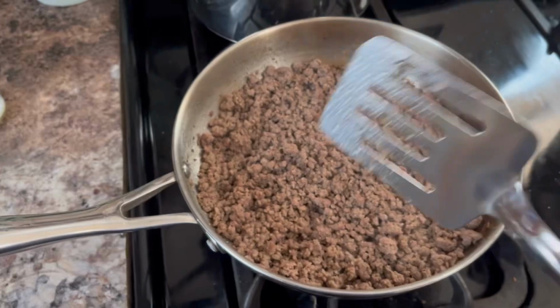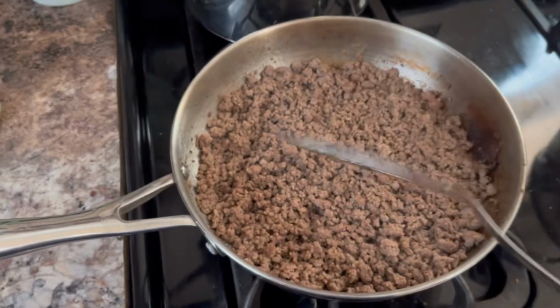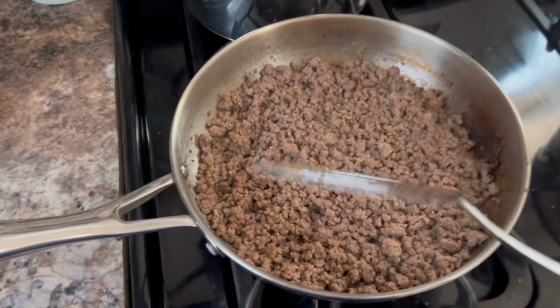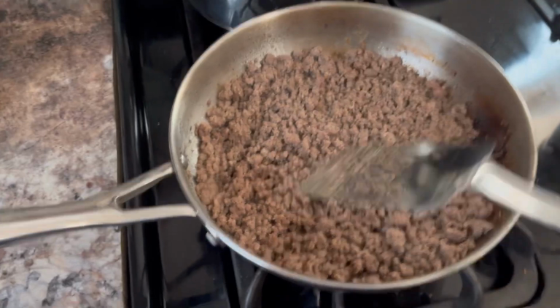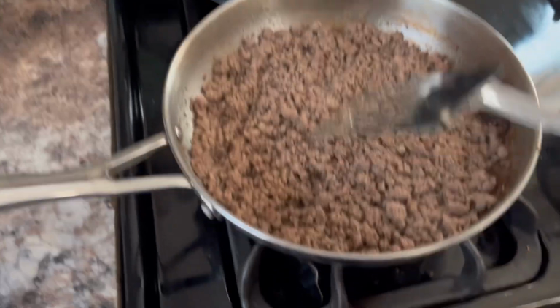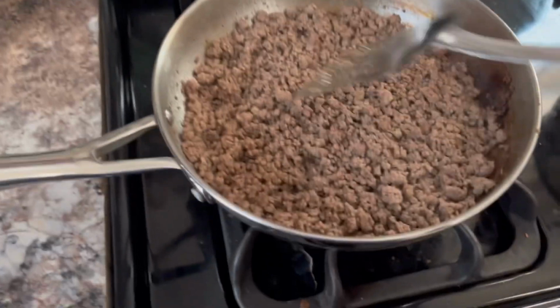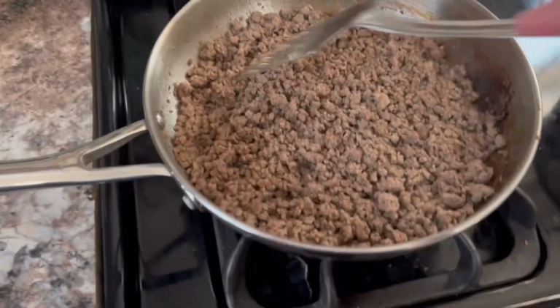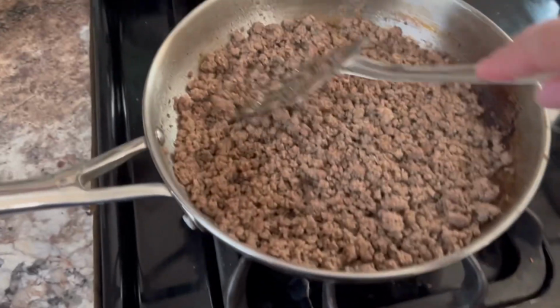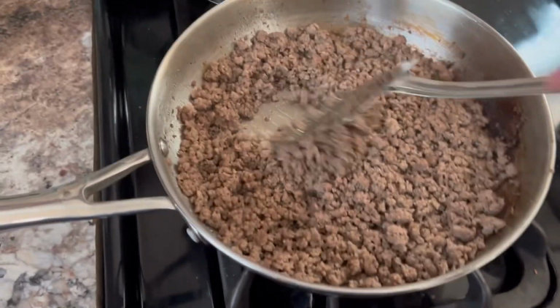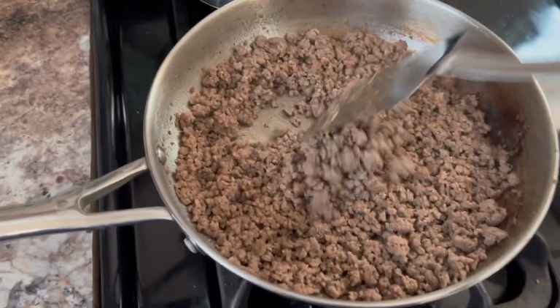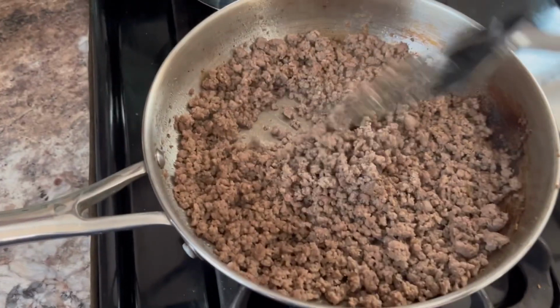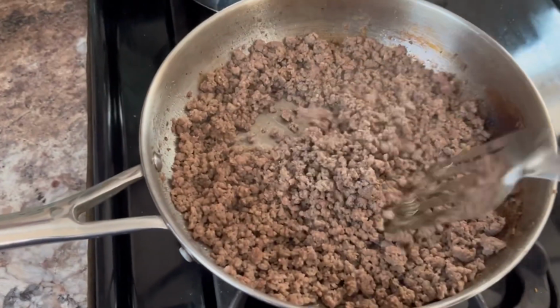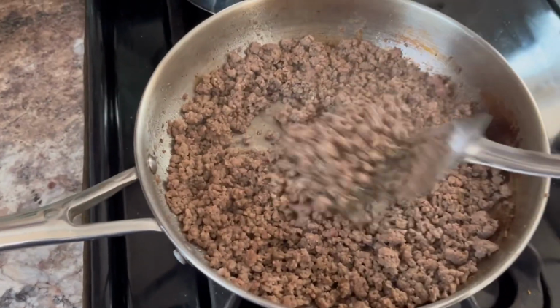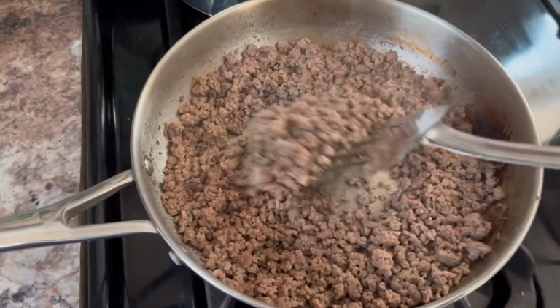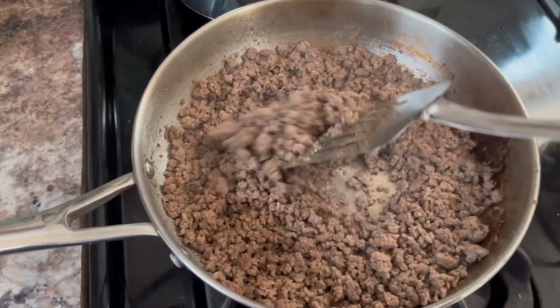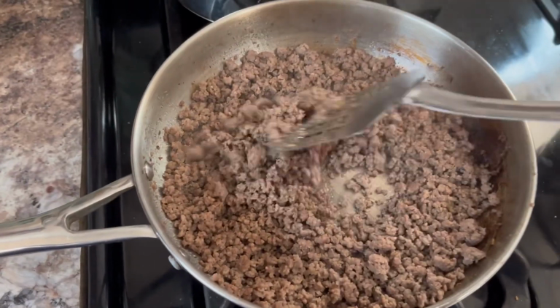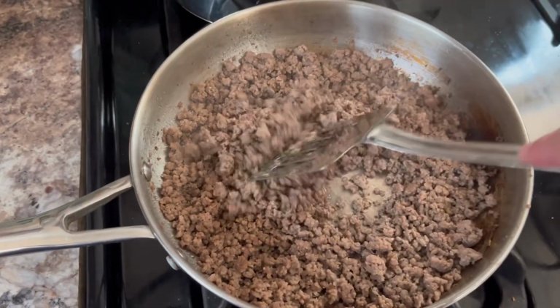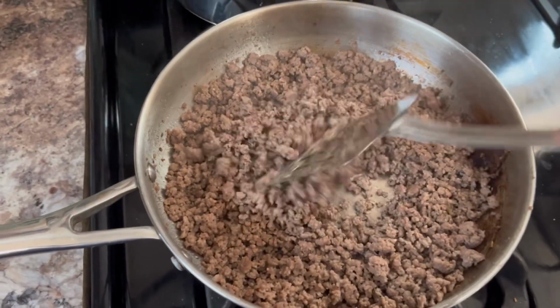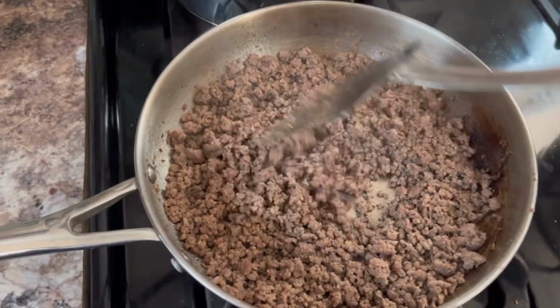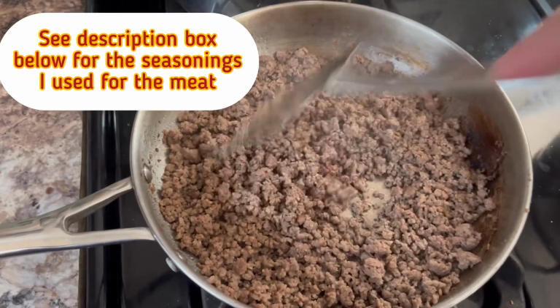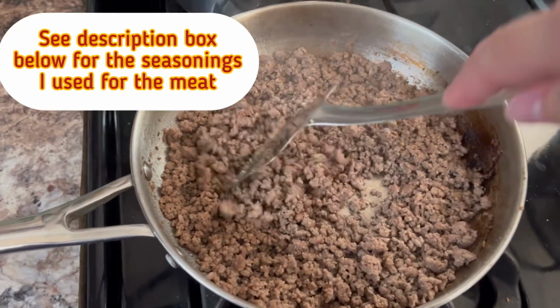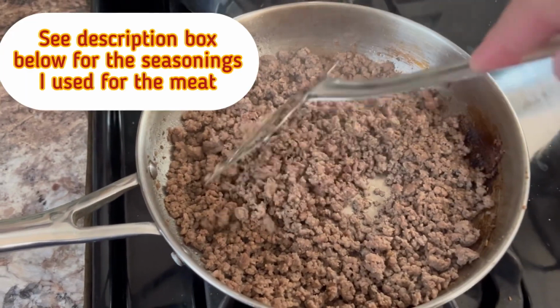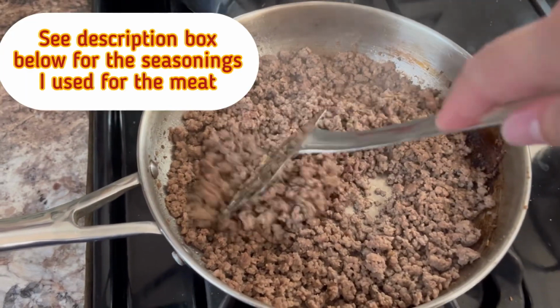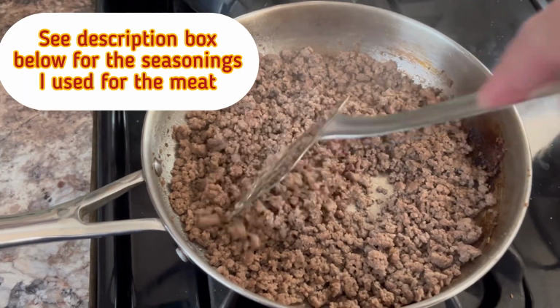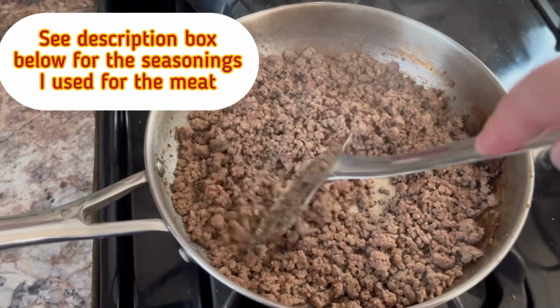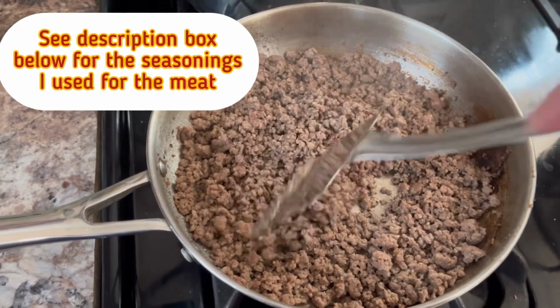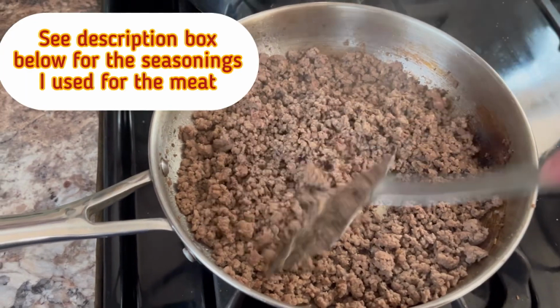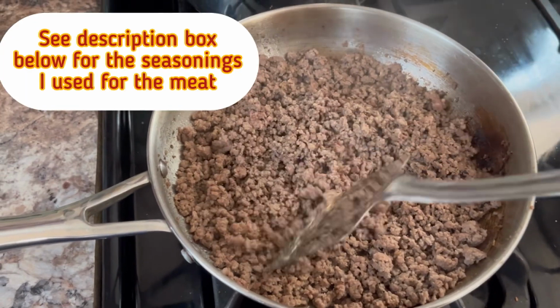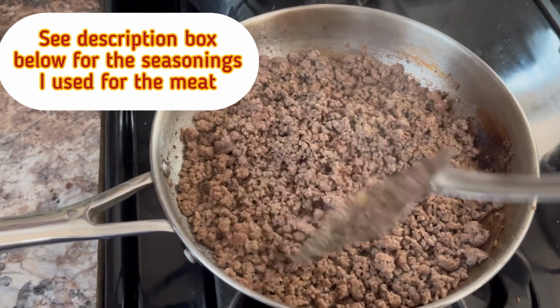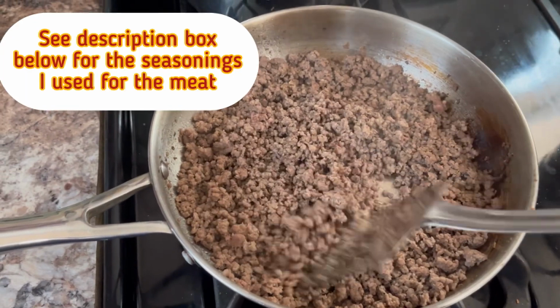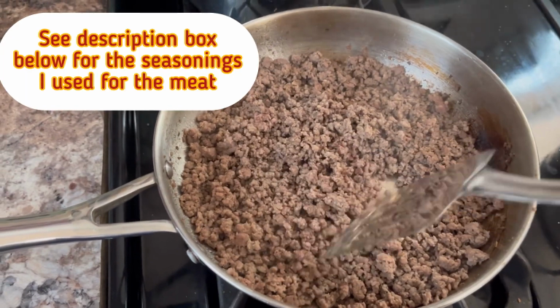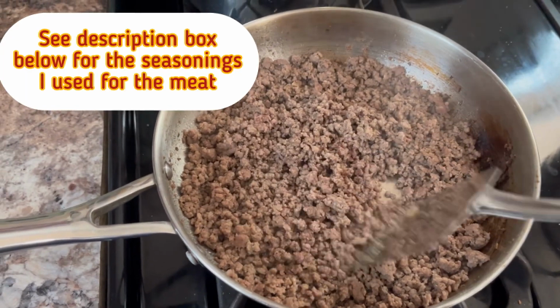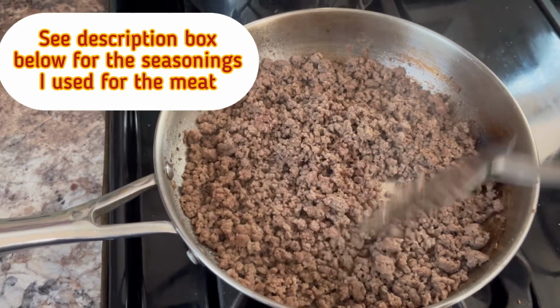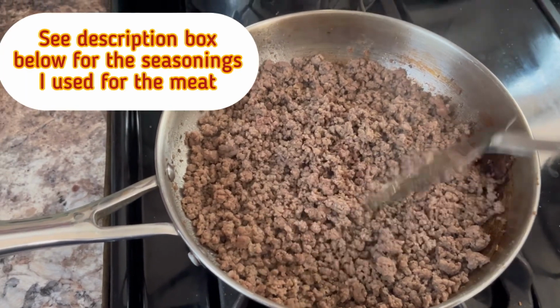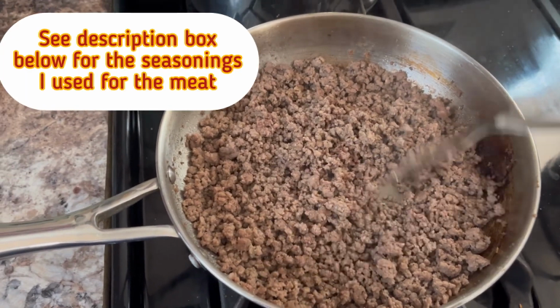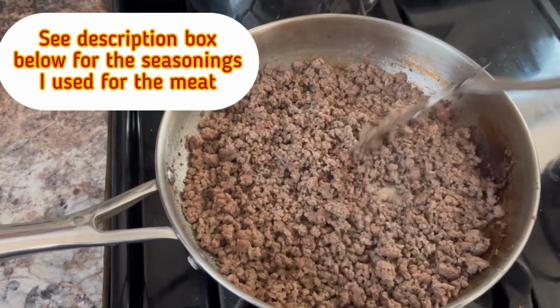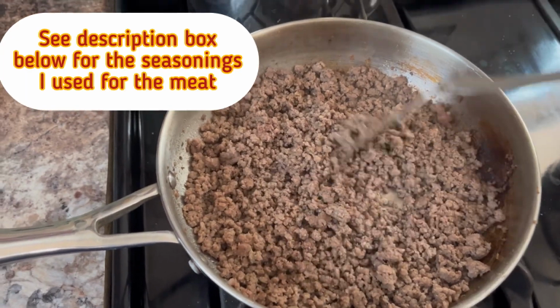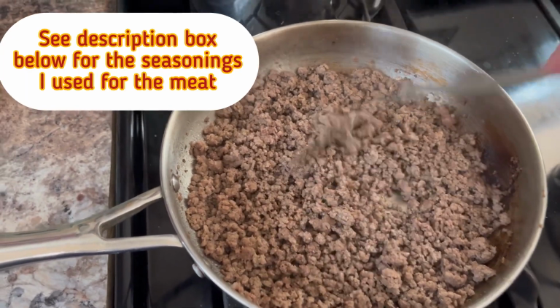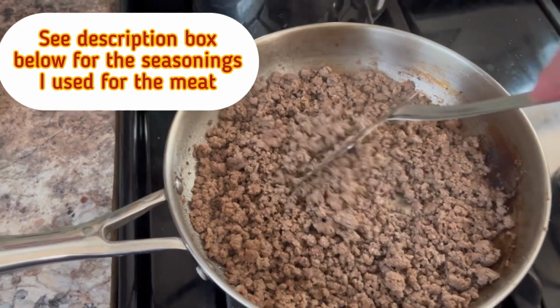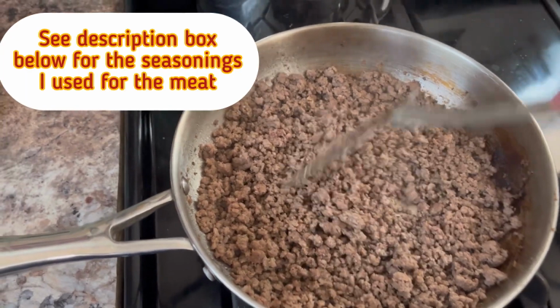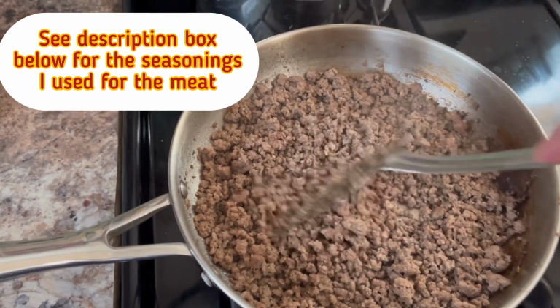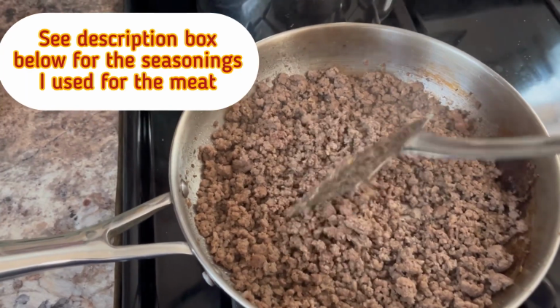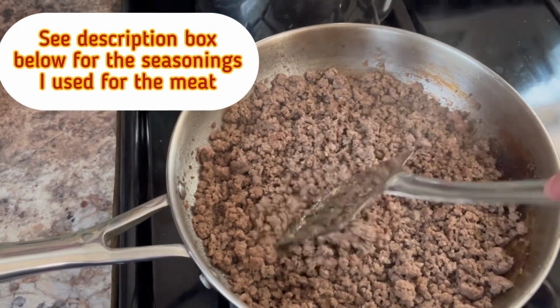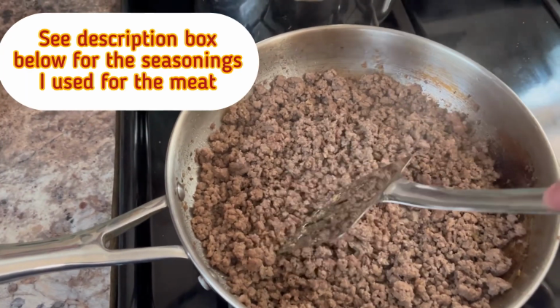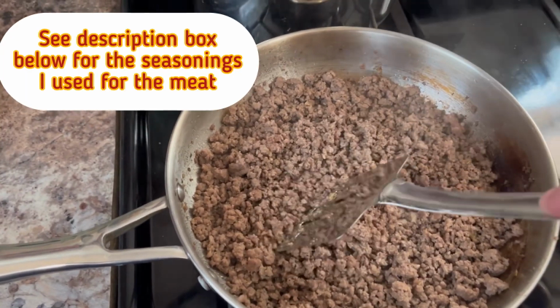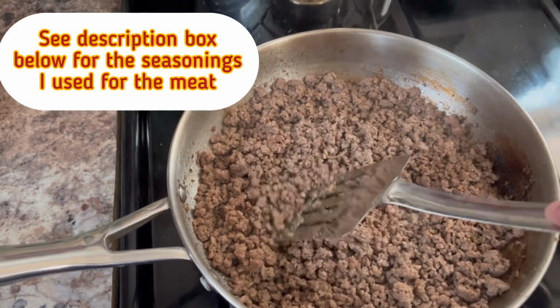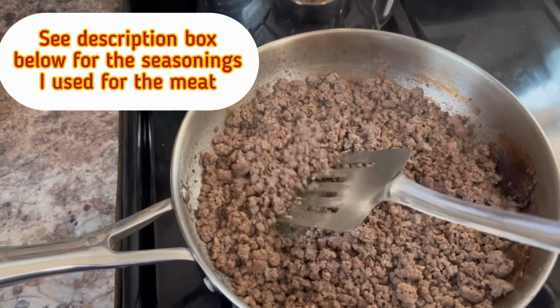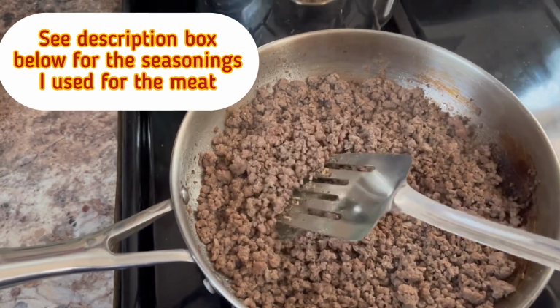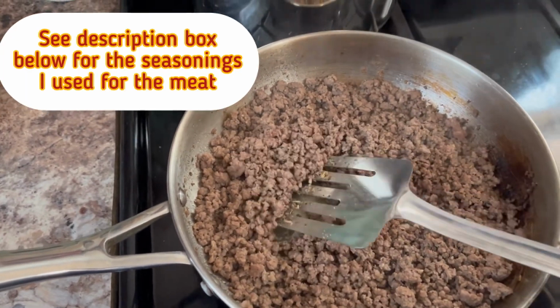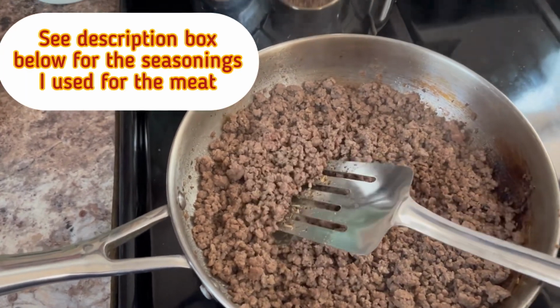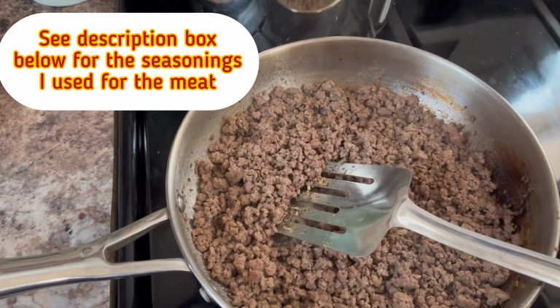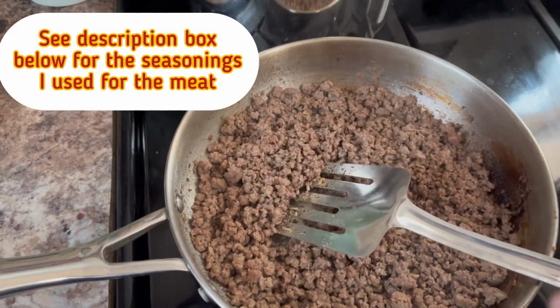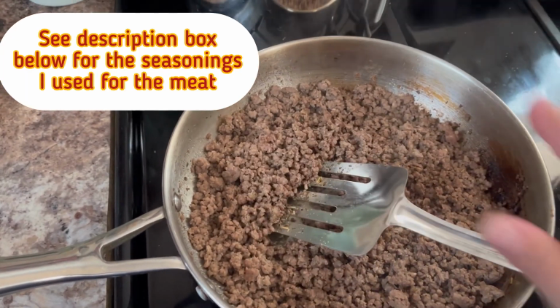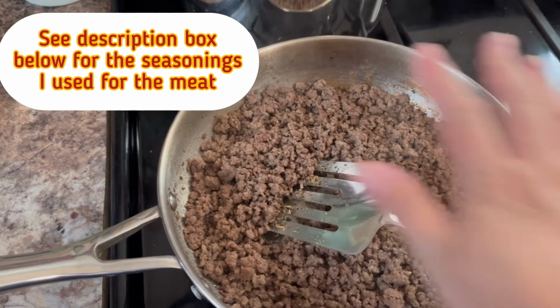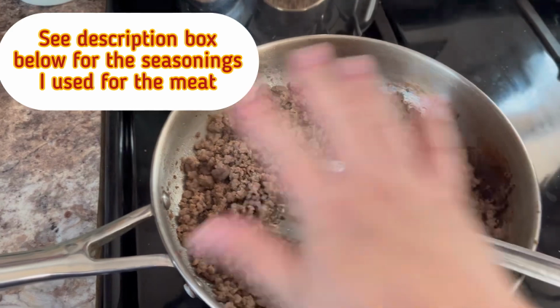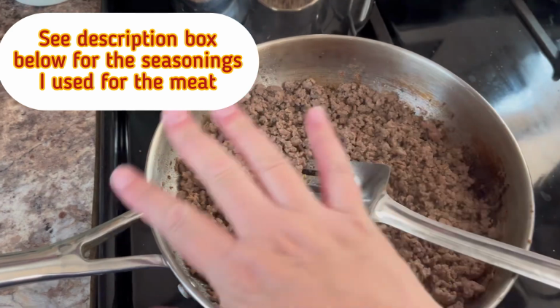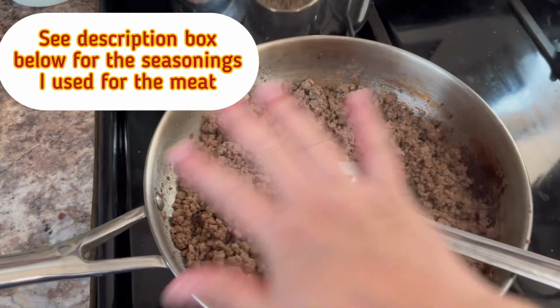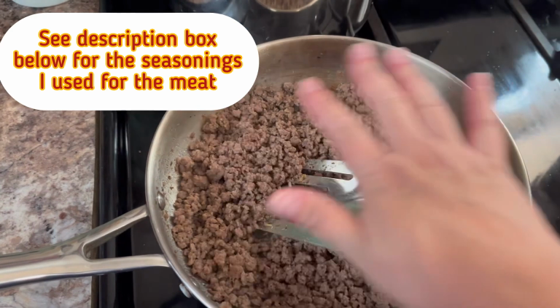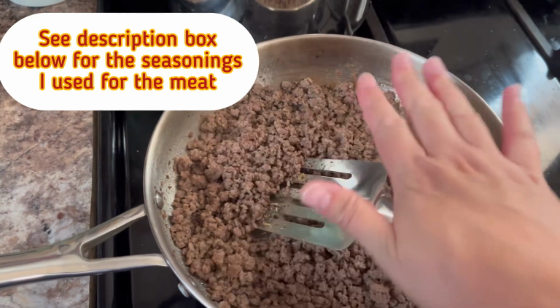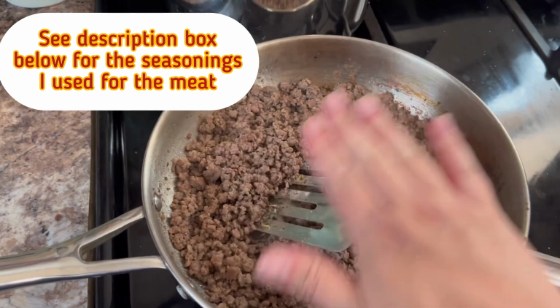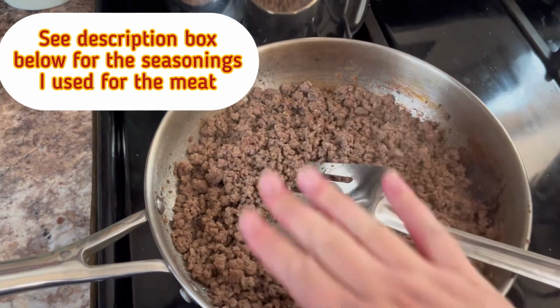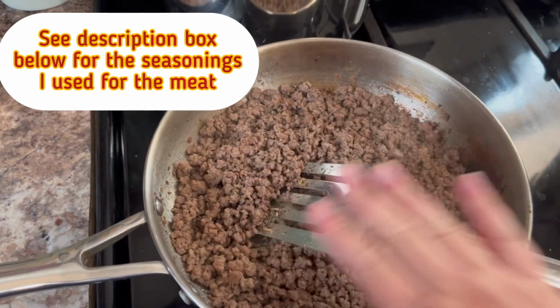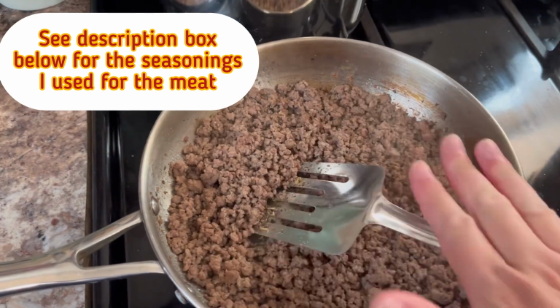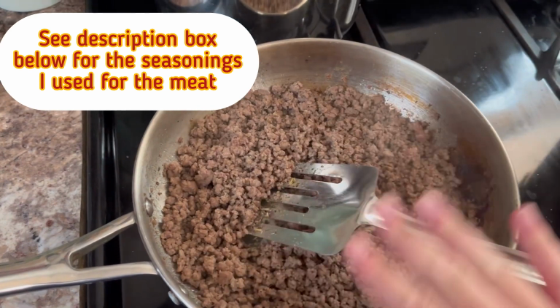Start by browning one pound of ground beef. You can also use ground turkey if you like.